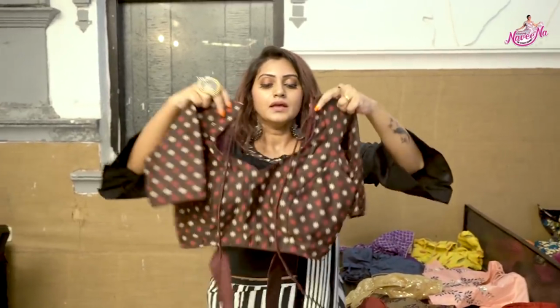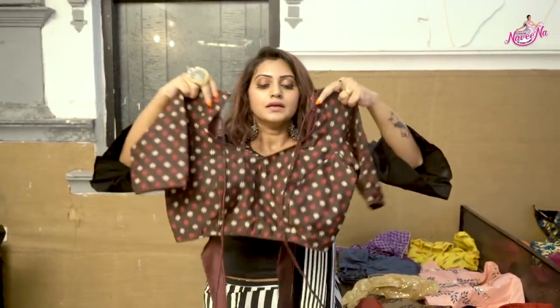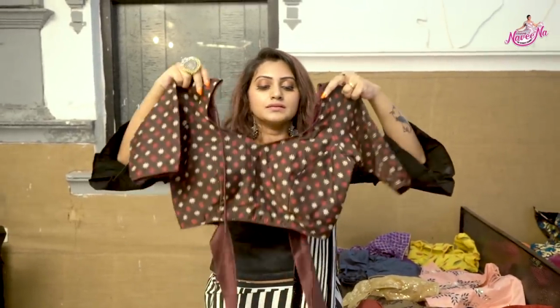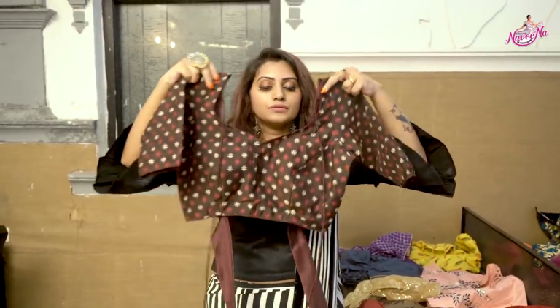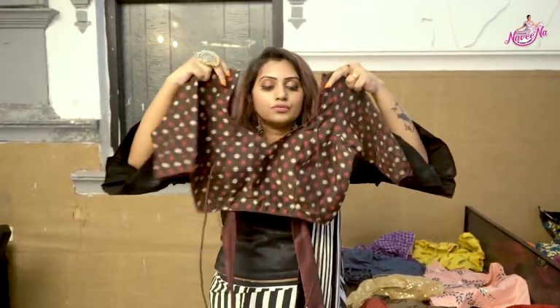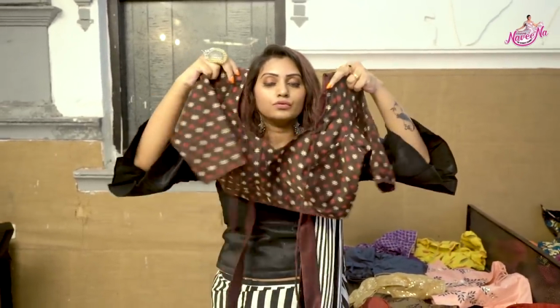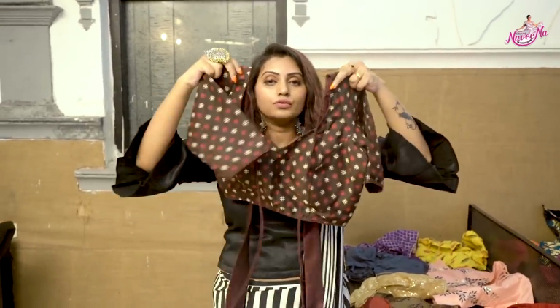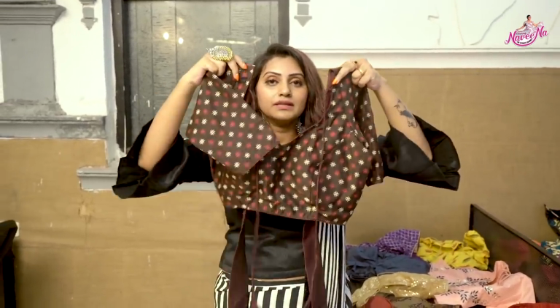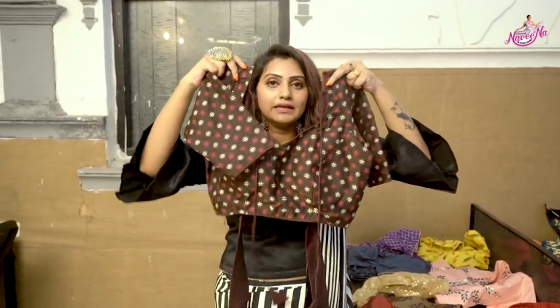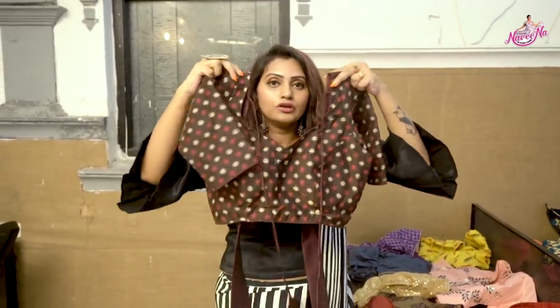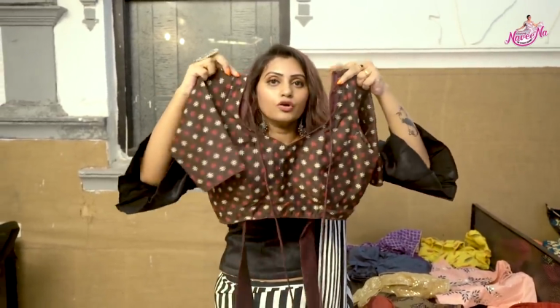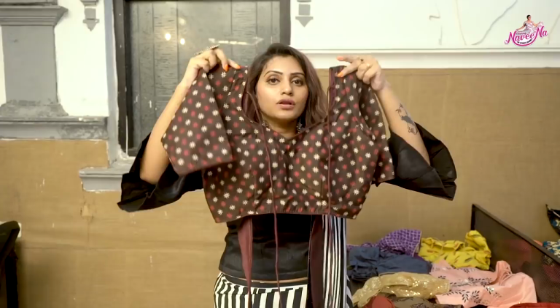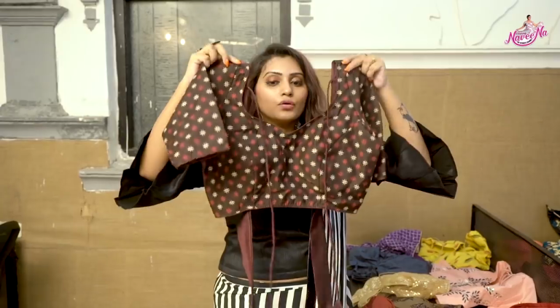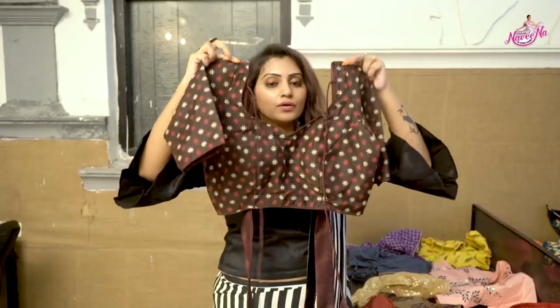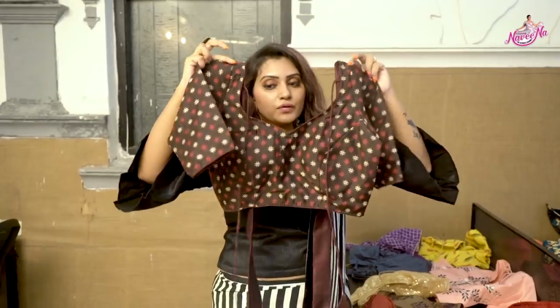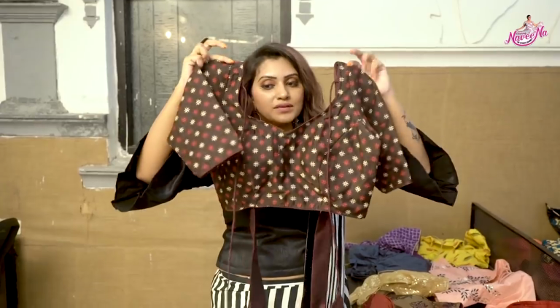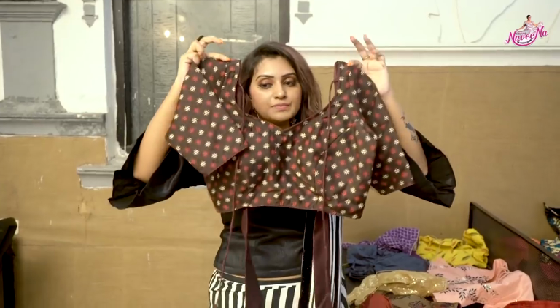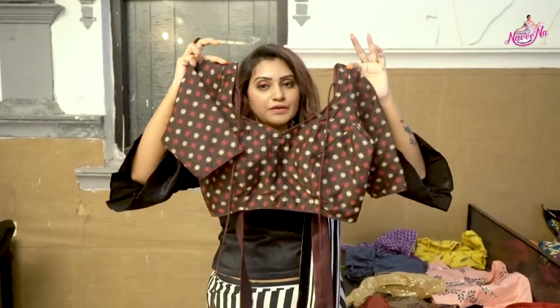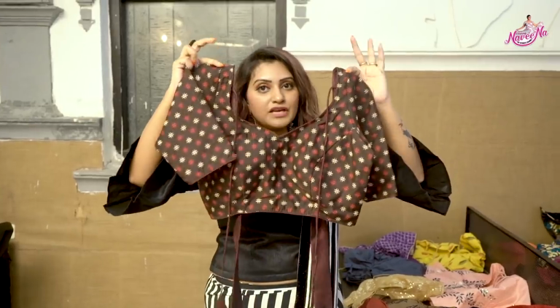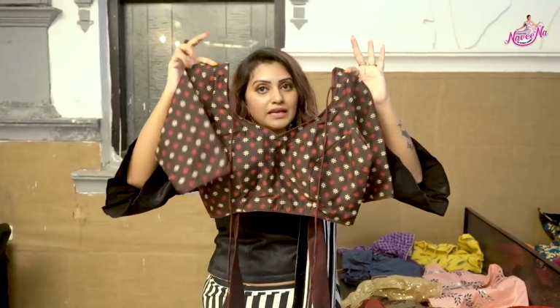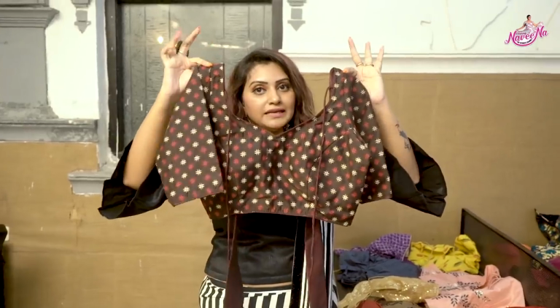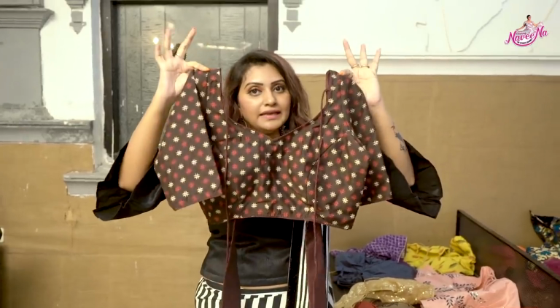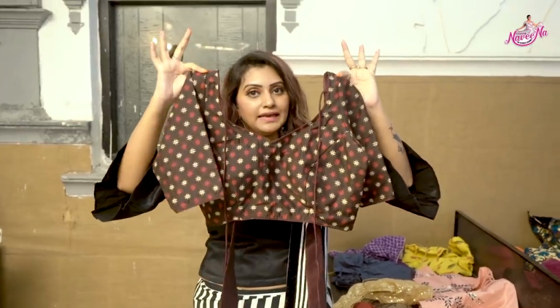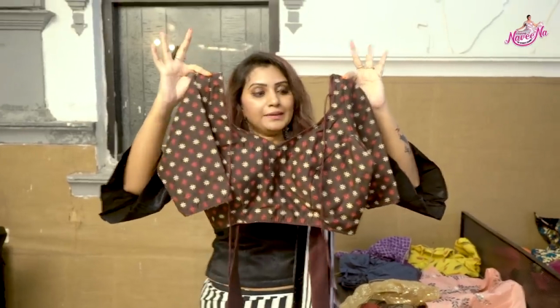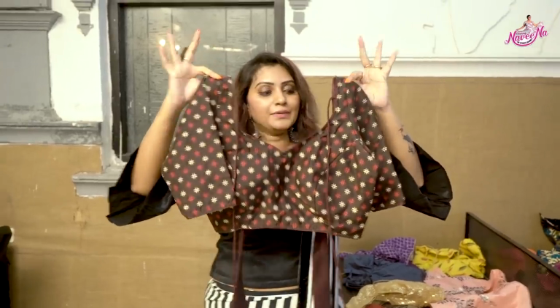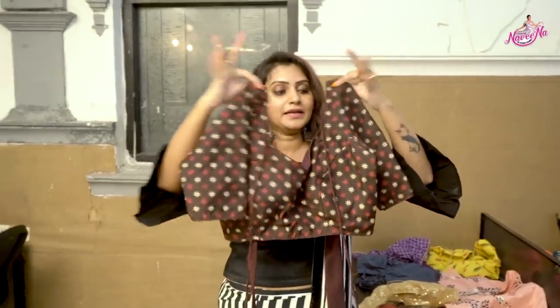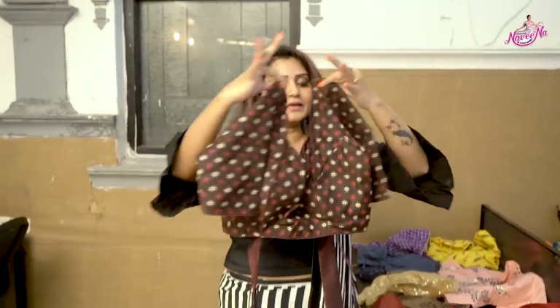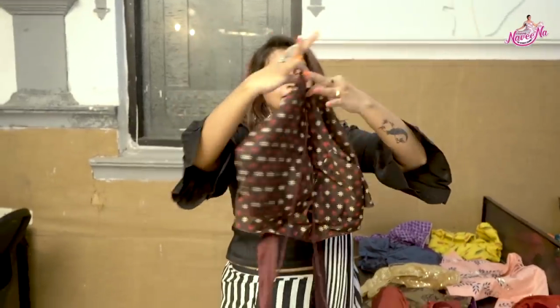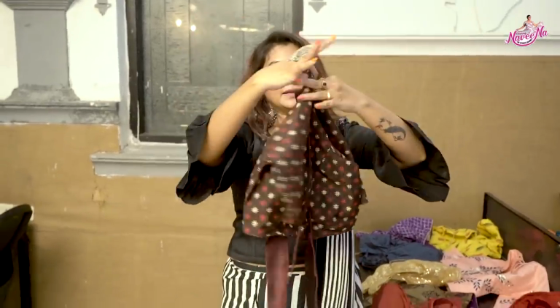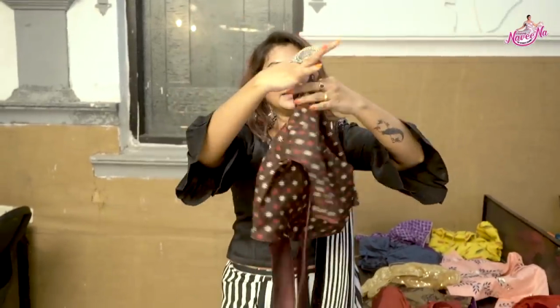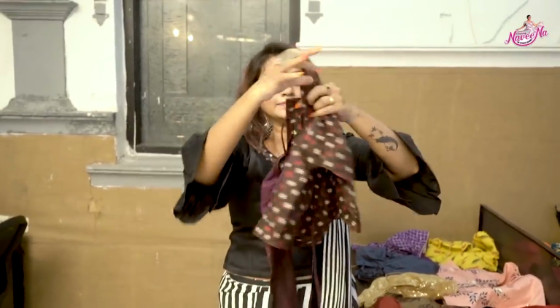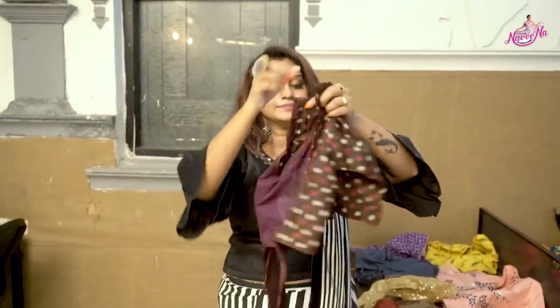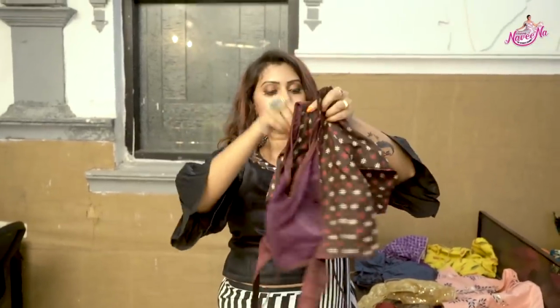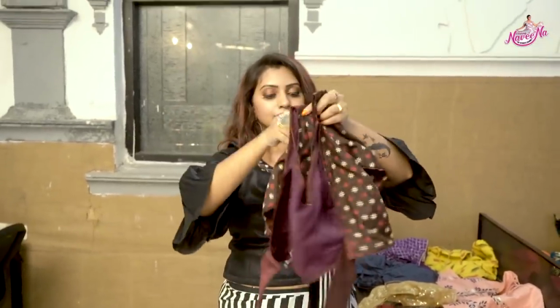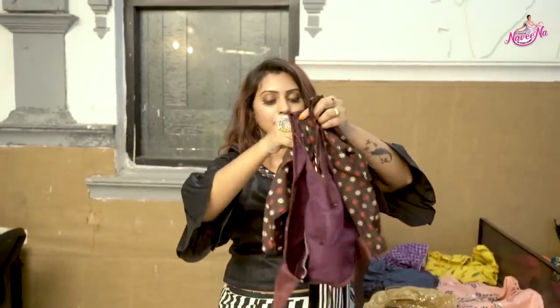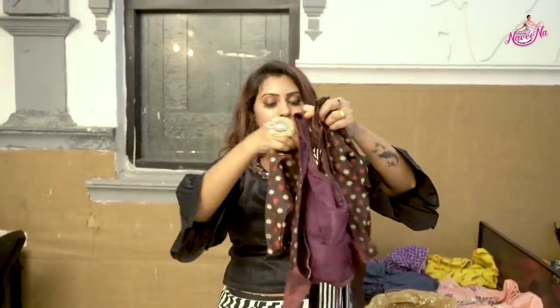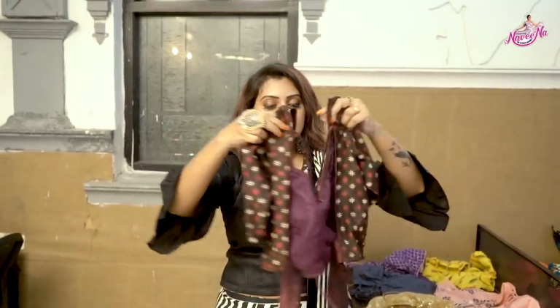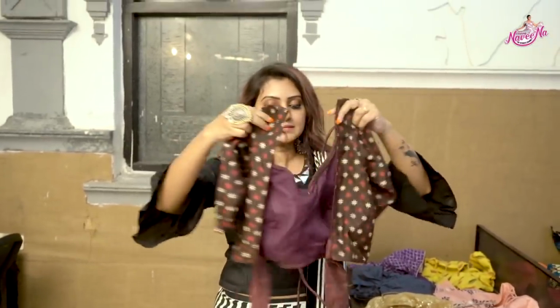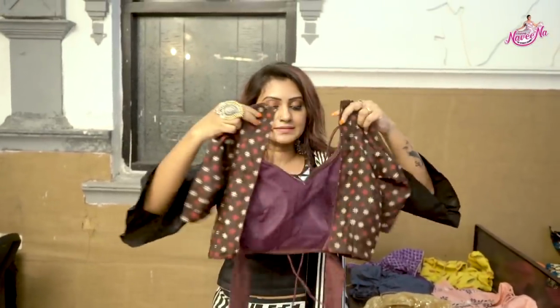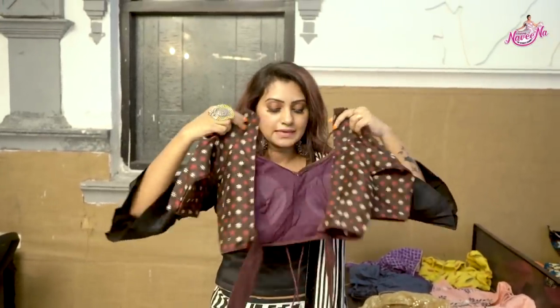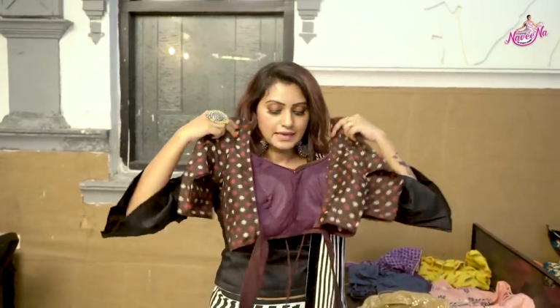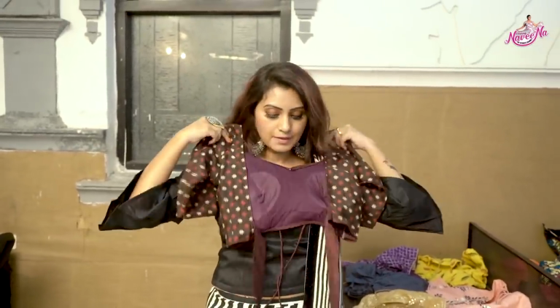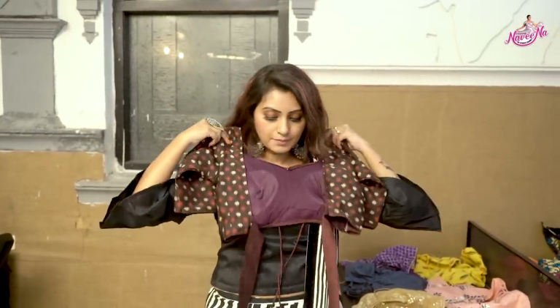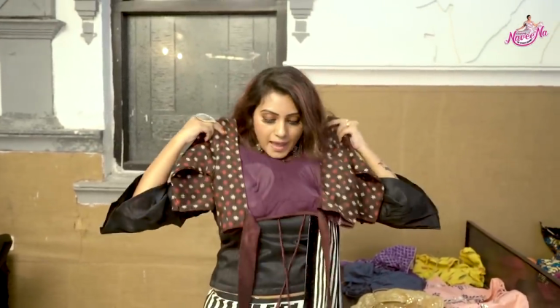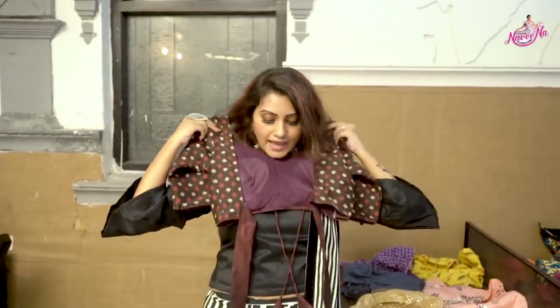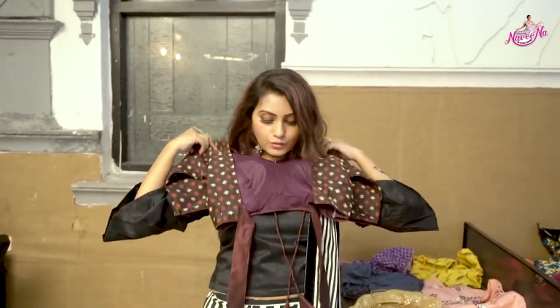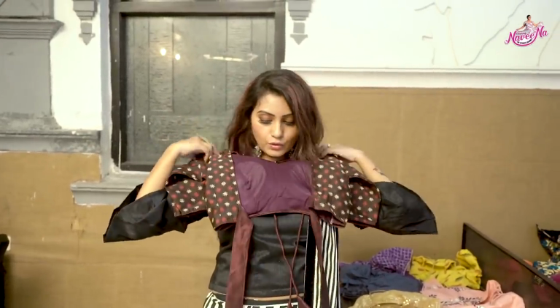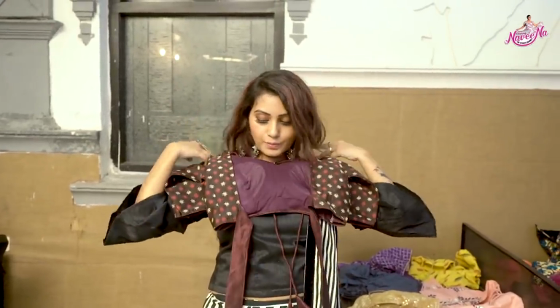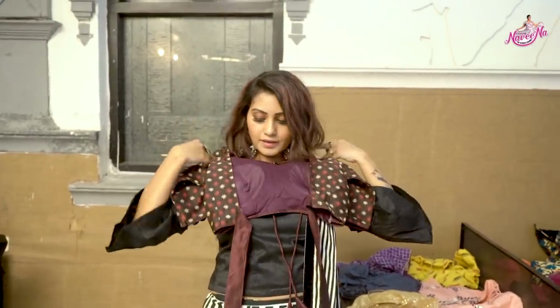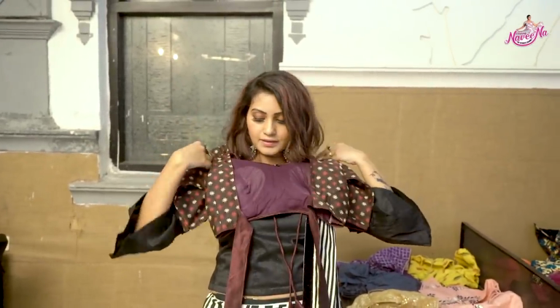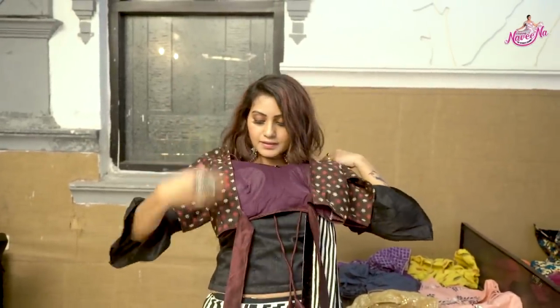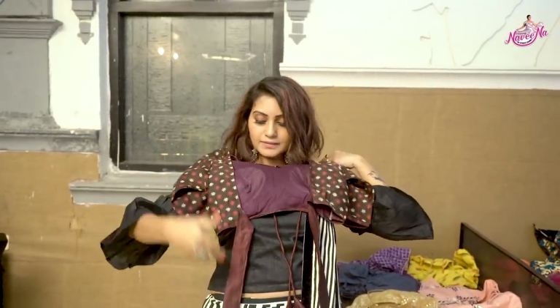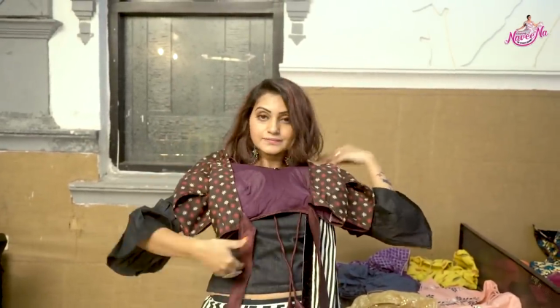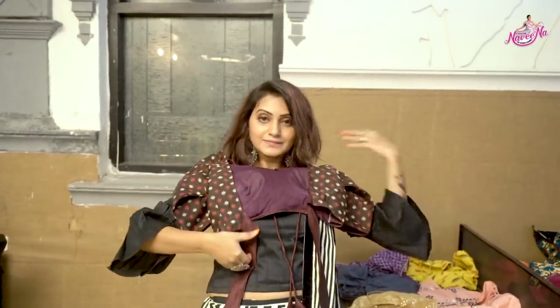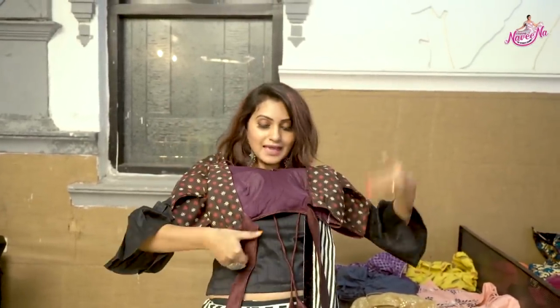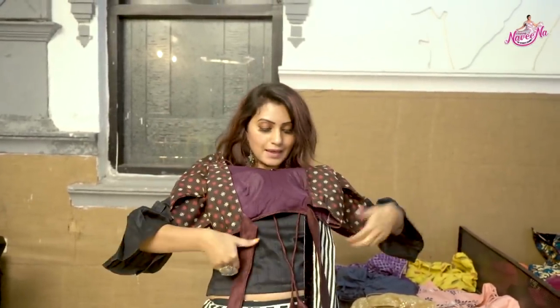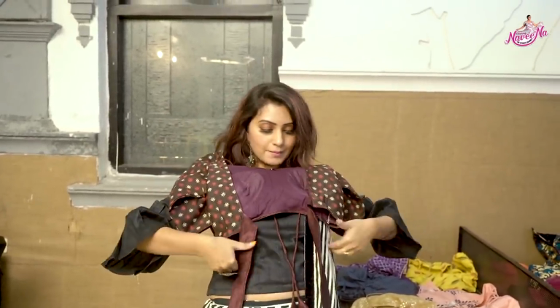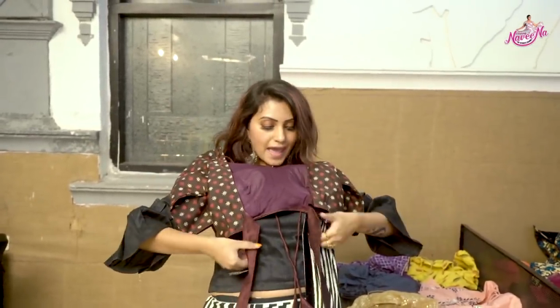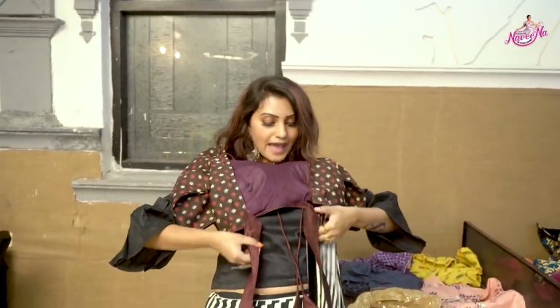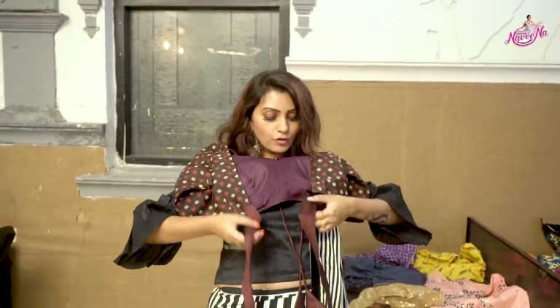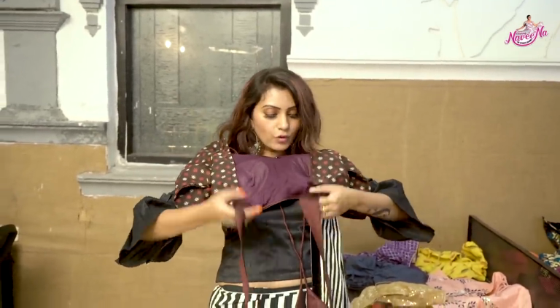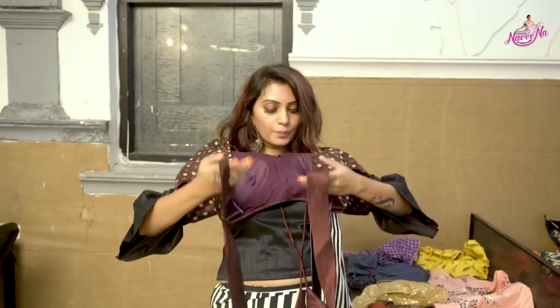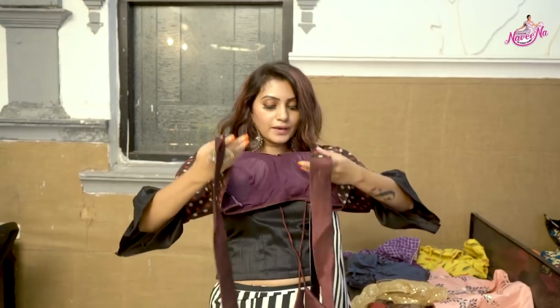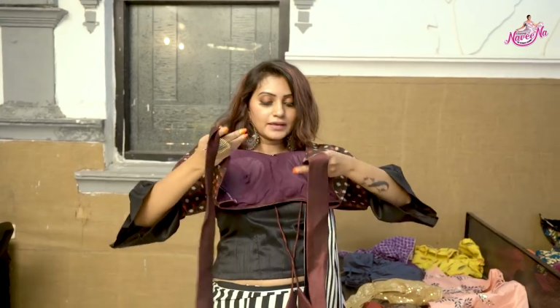The first speciality of this blouse is the back open design.